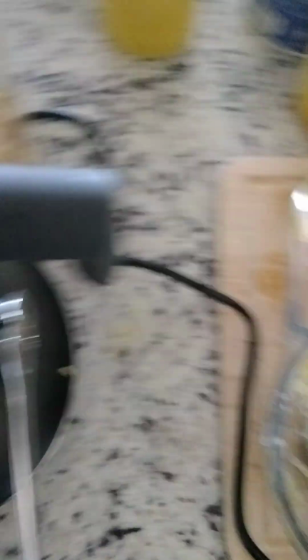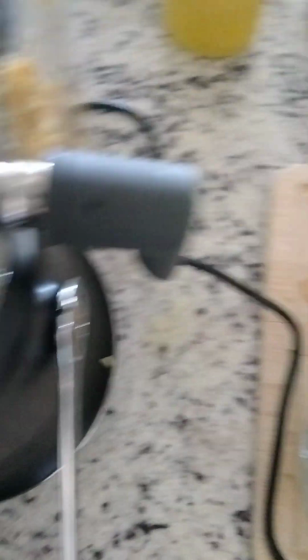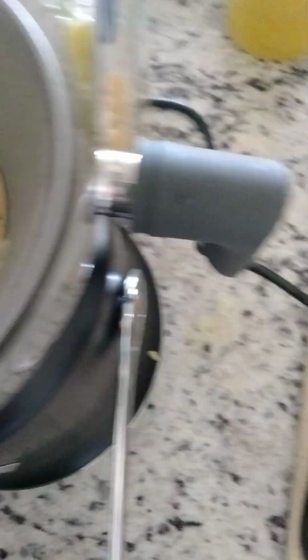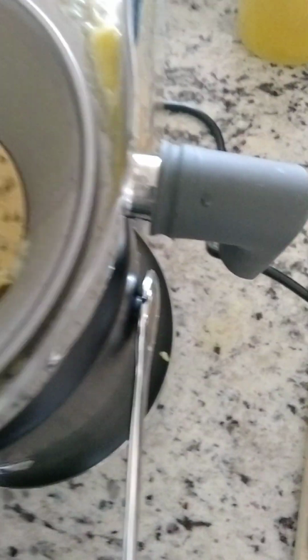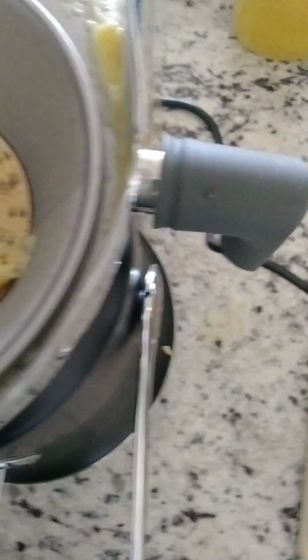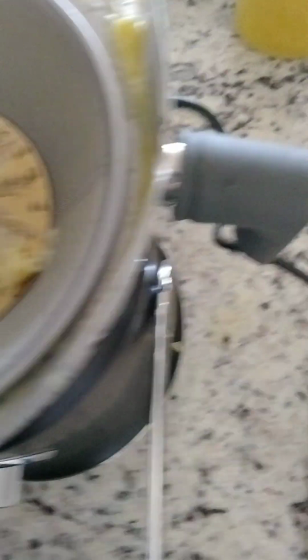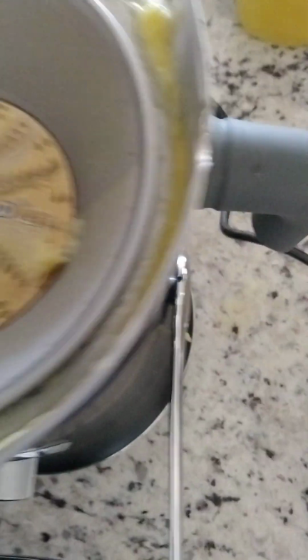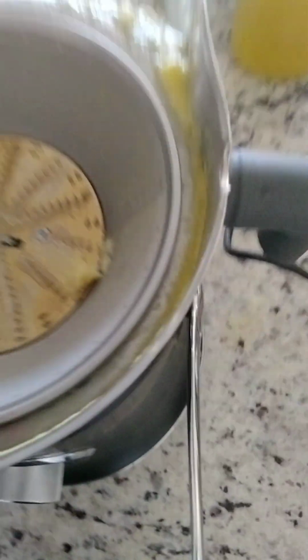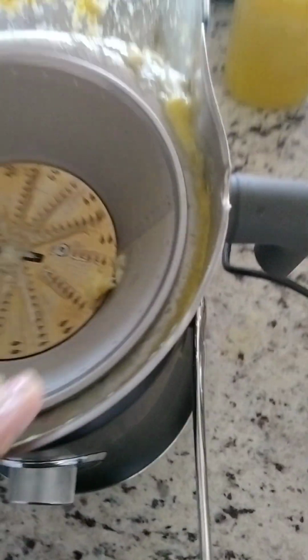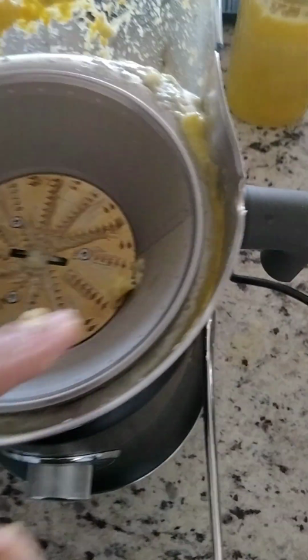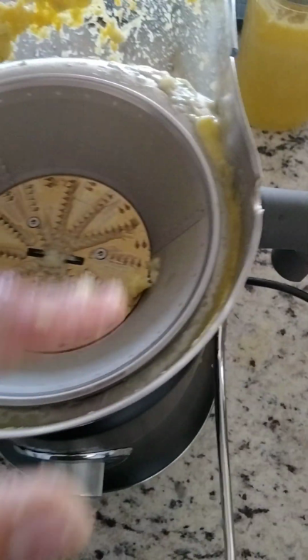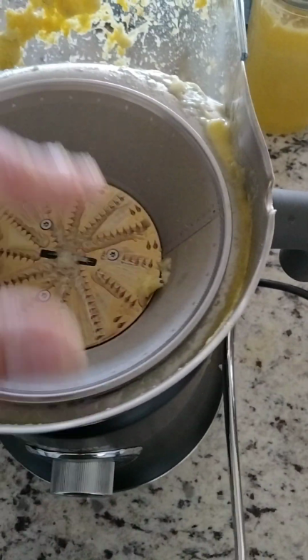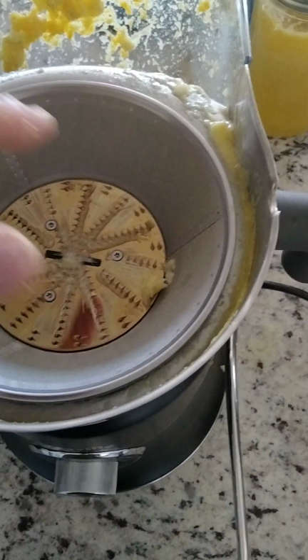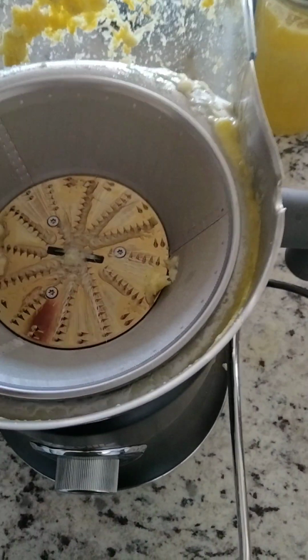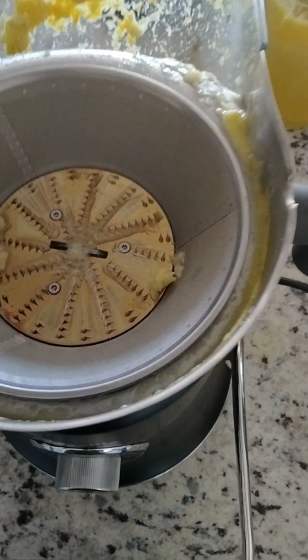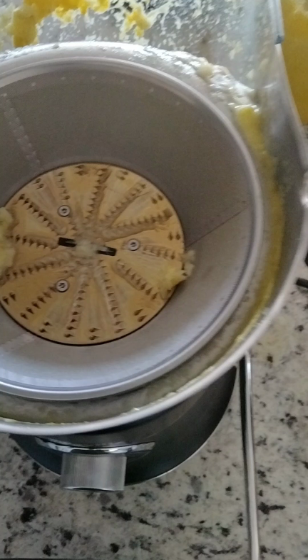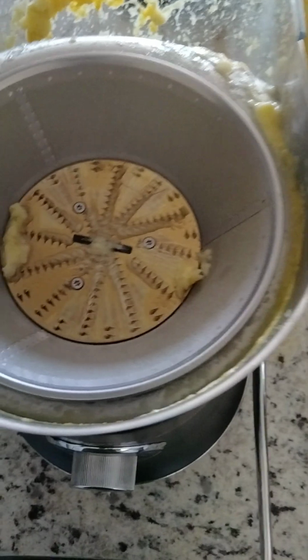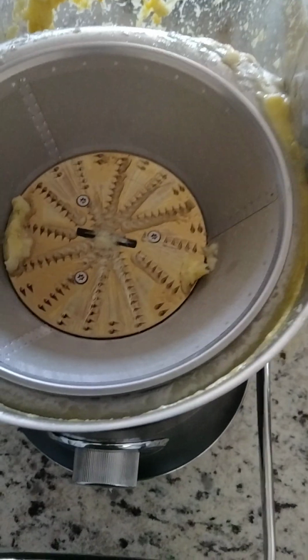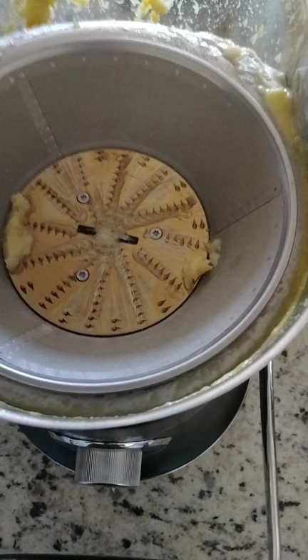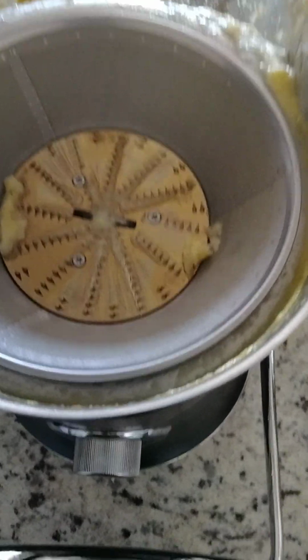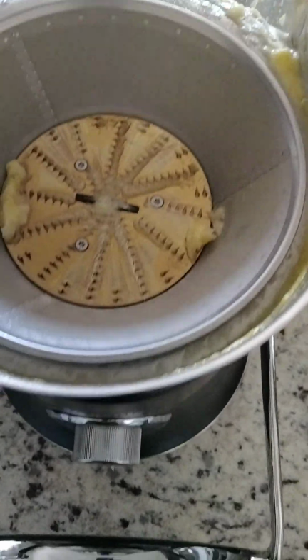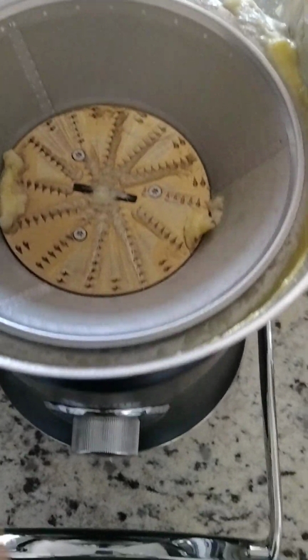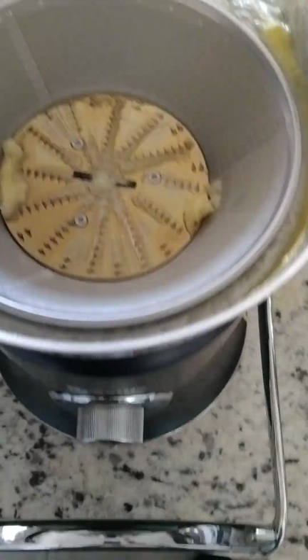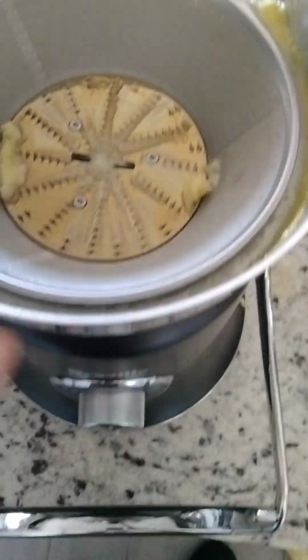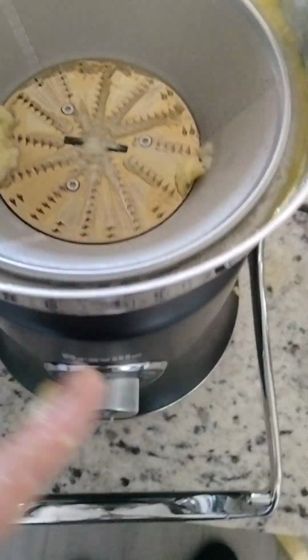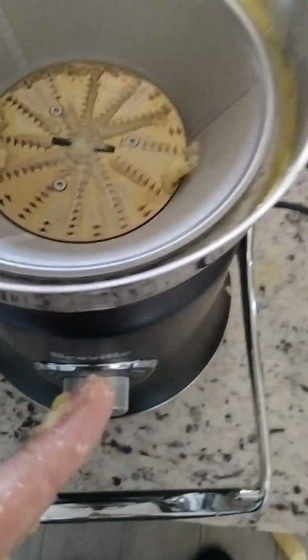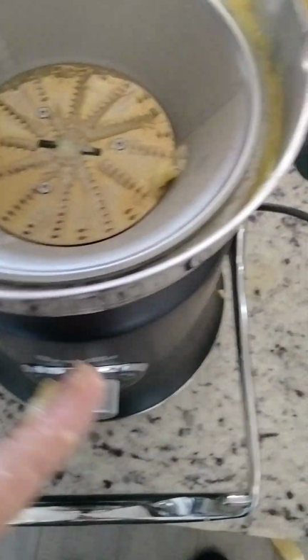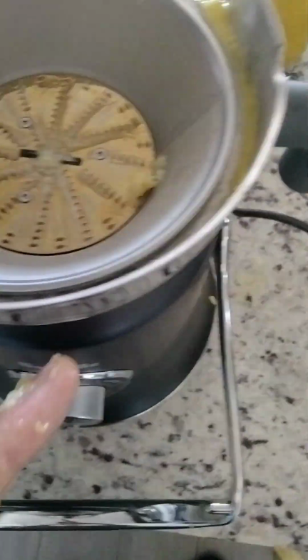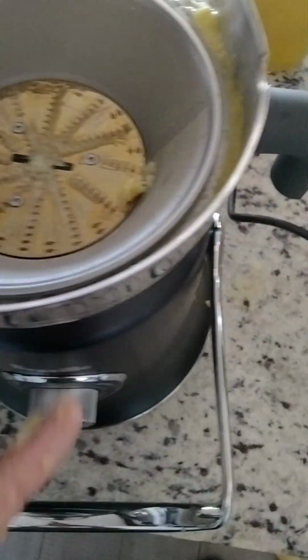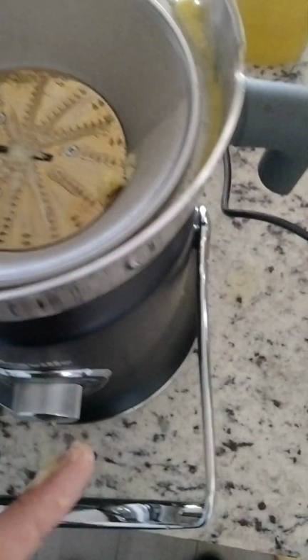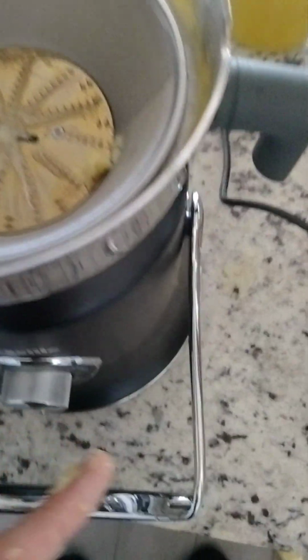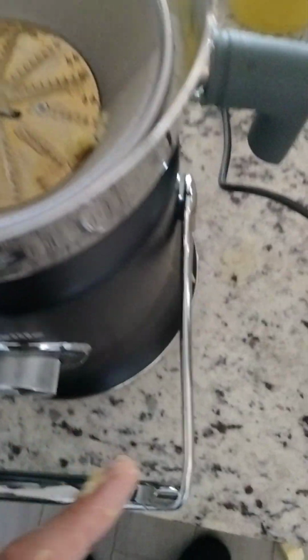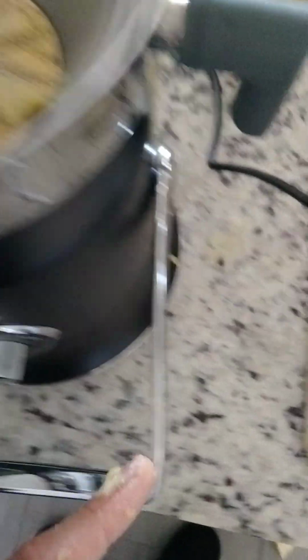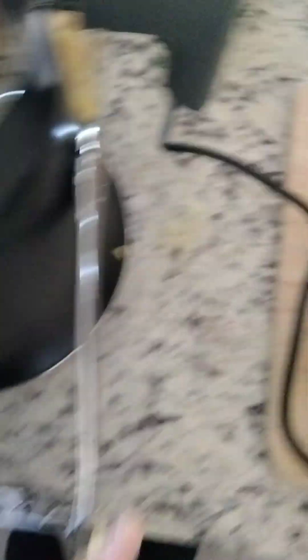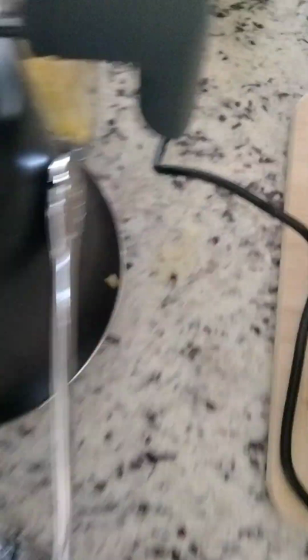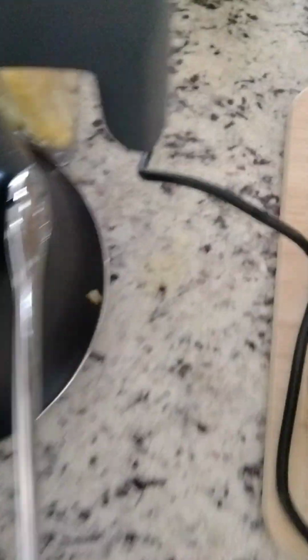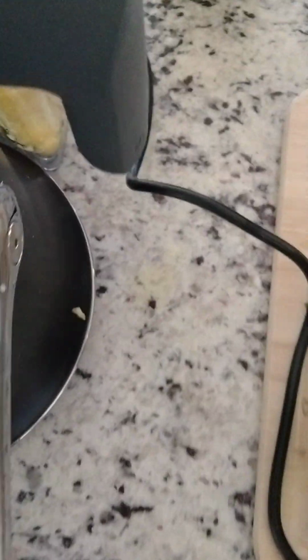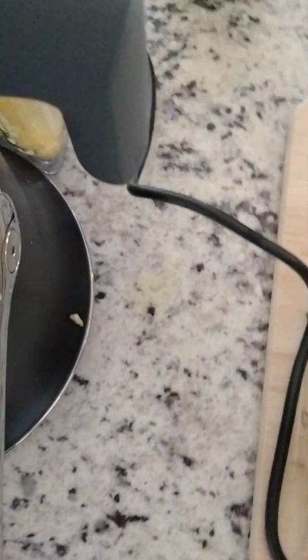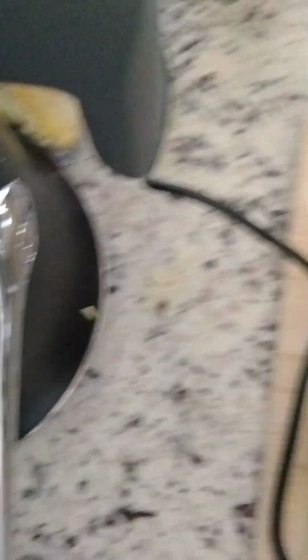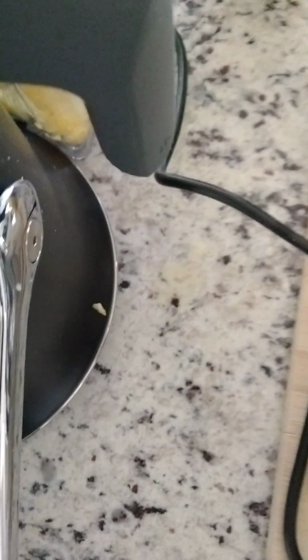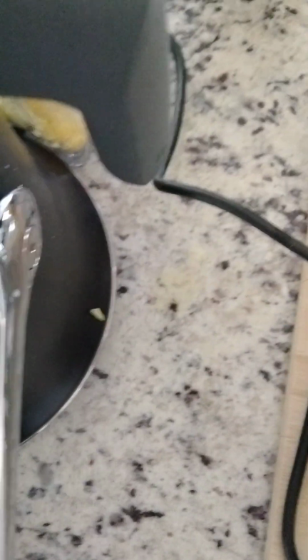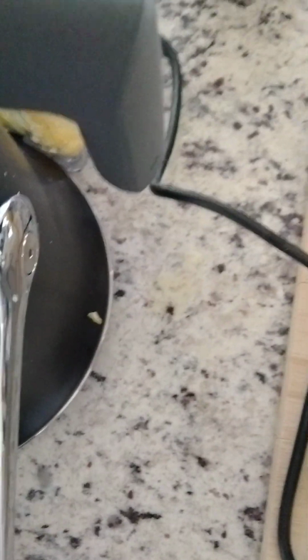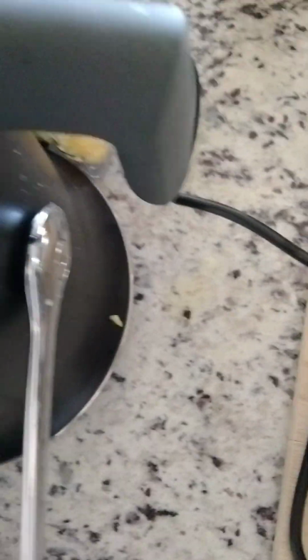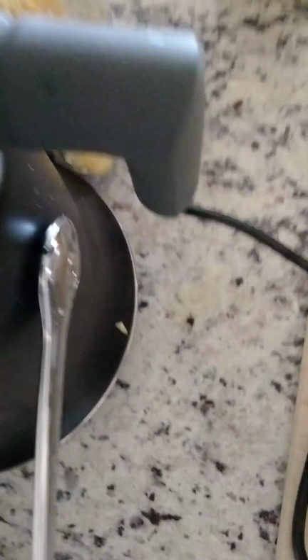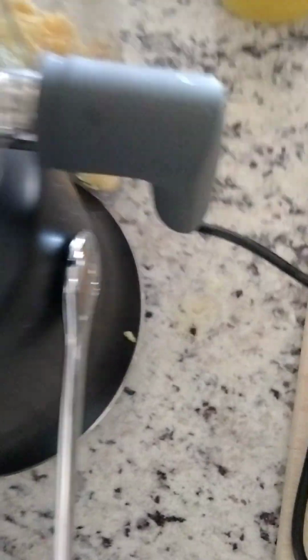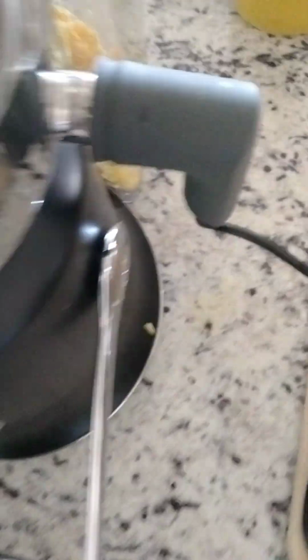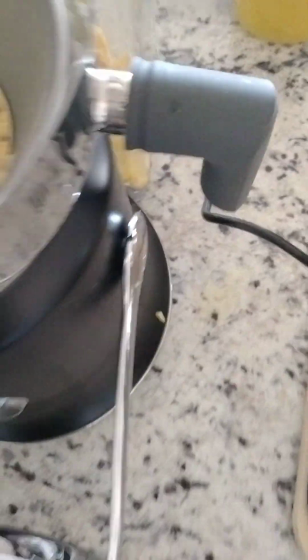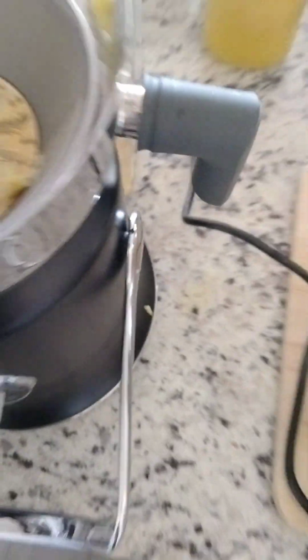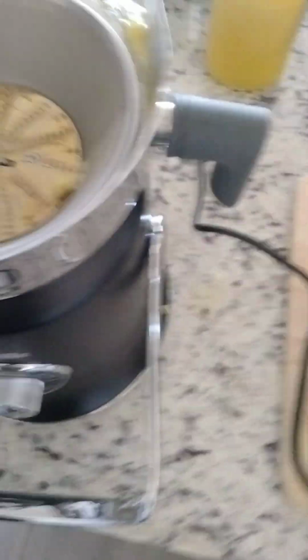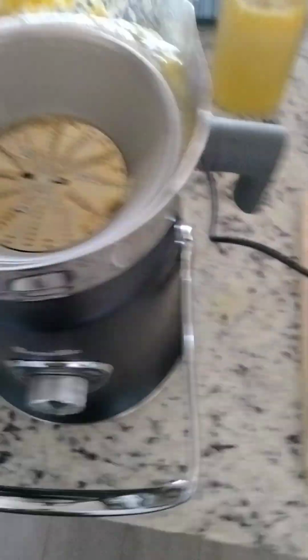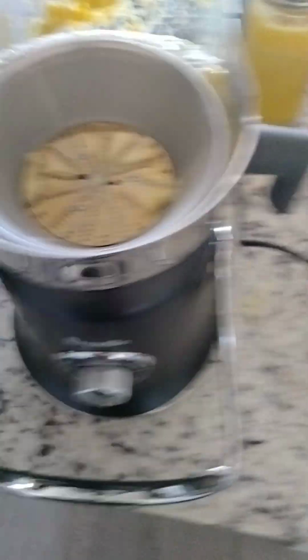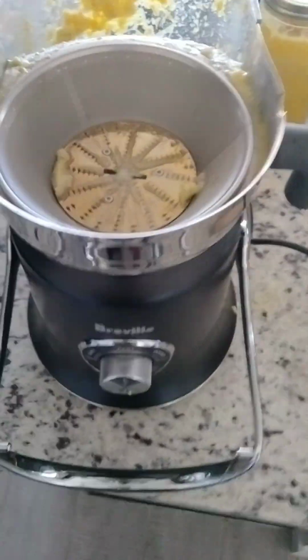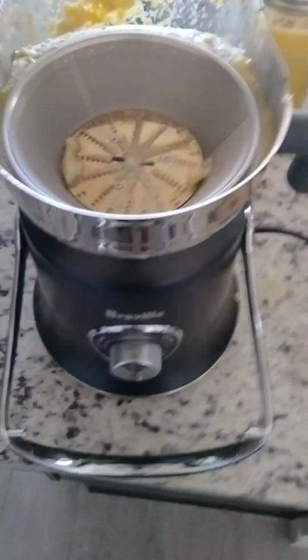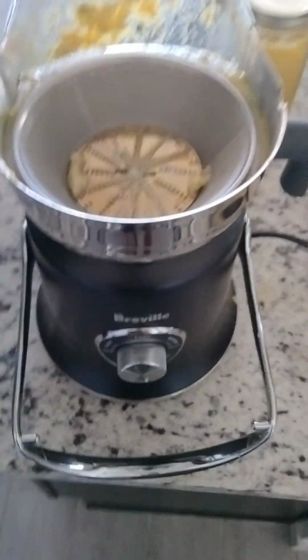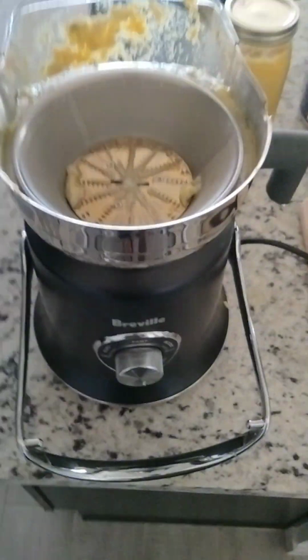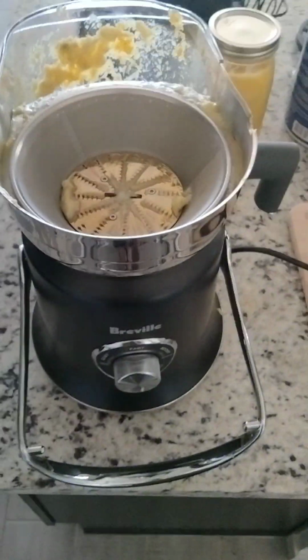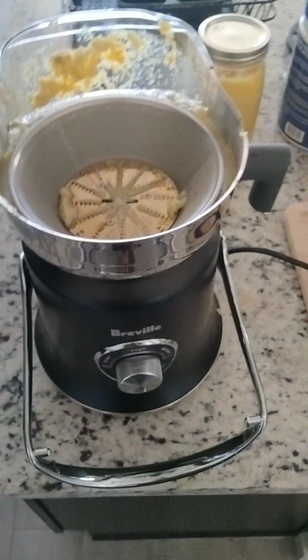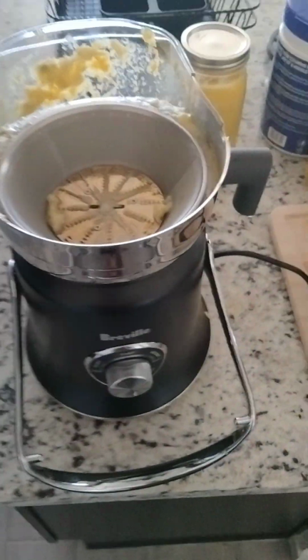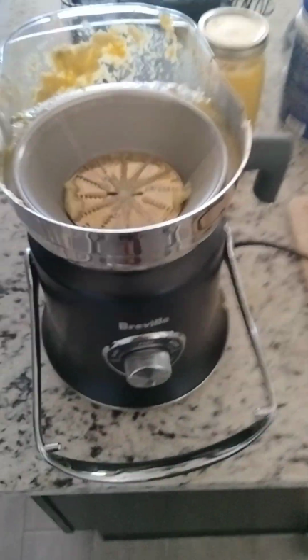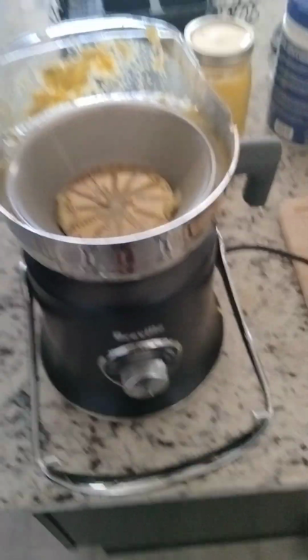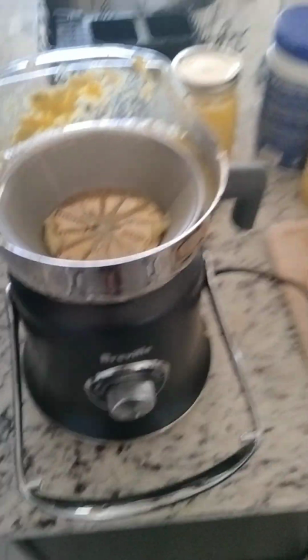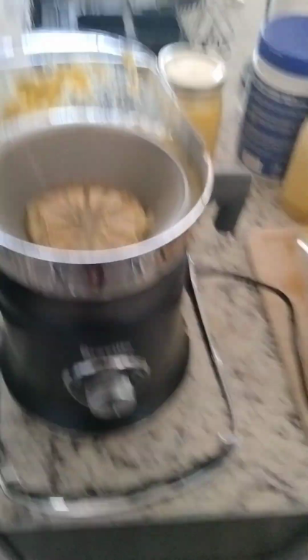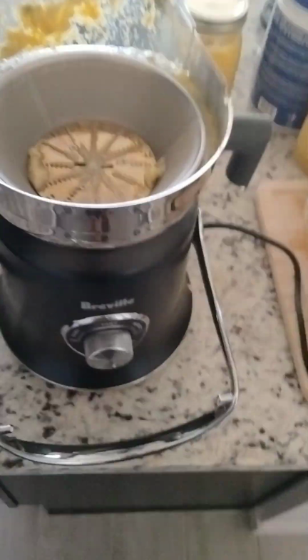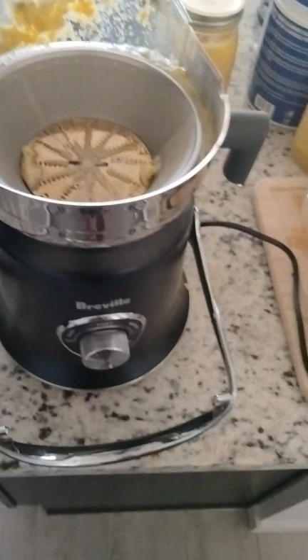And then under this is a bowl that catches all the juice, and then it just comes out of here. Thanks for watching.